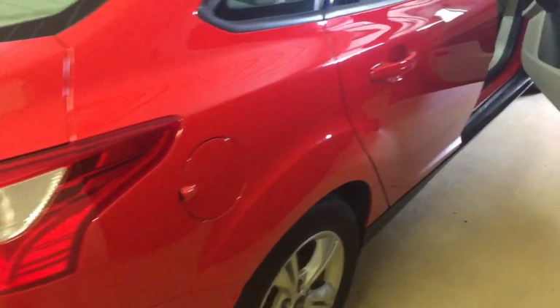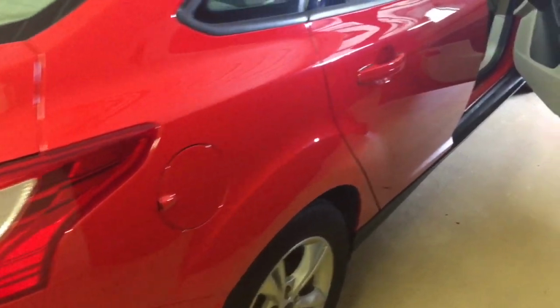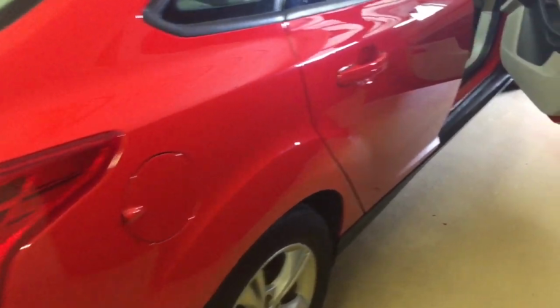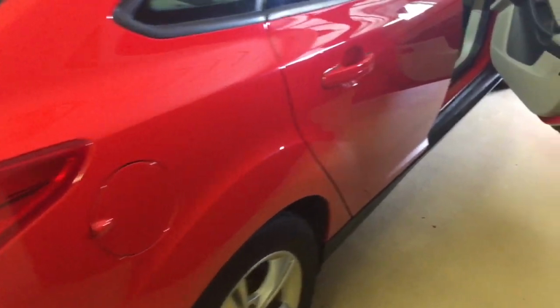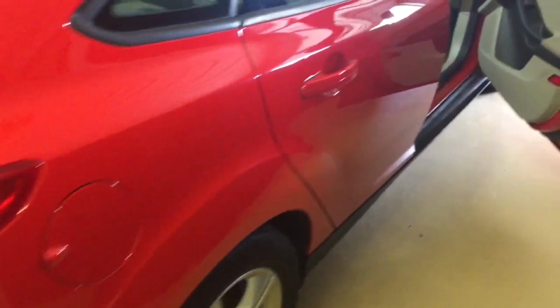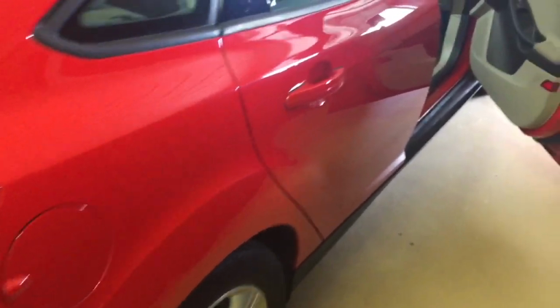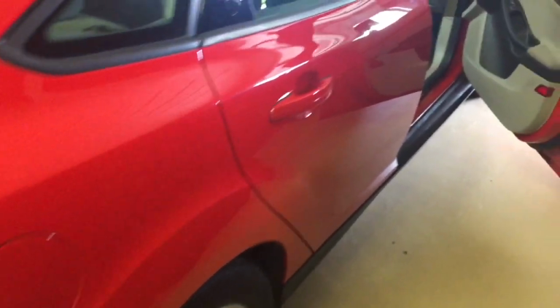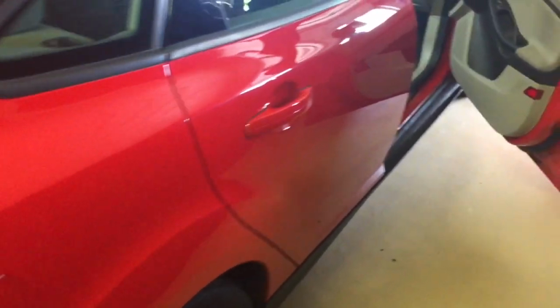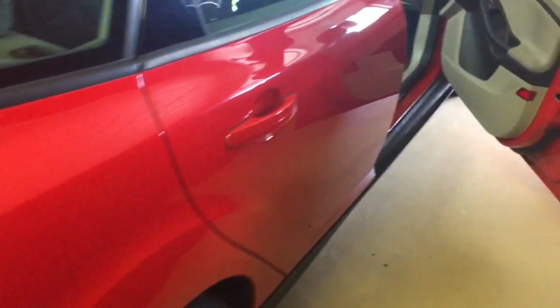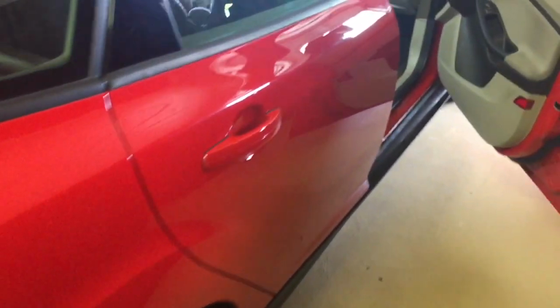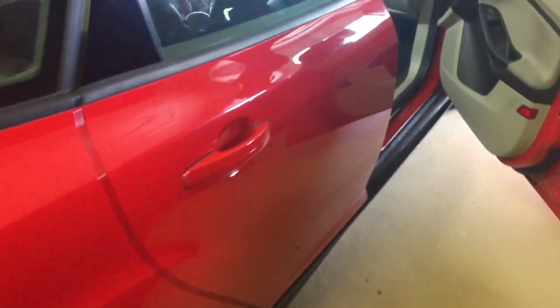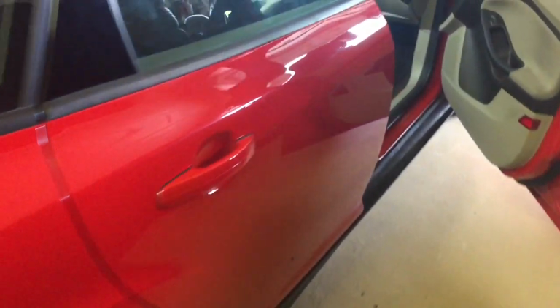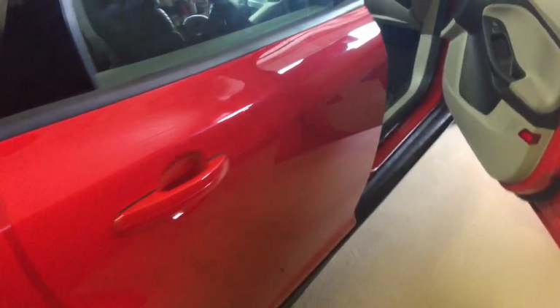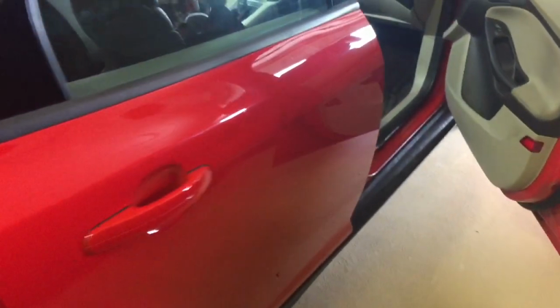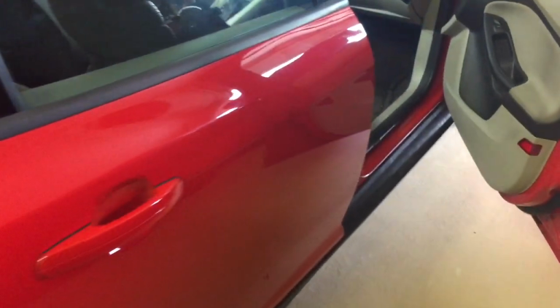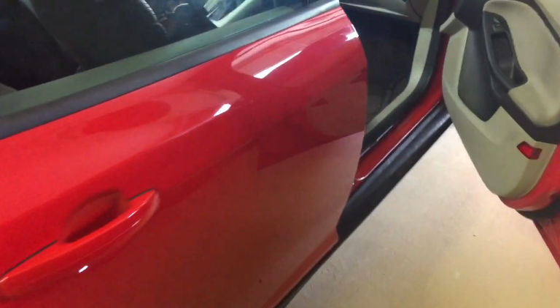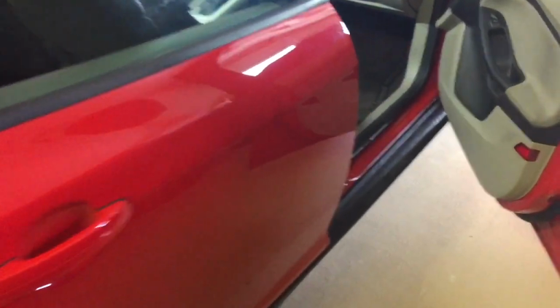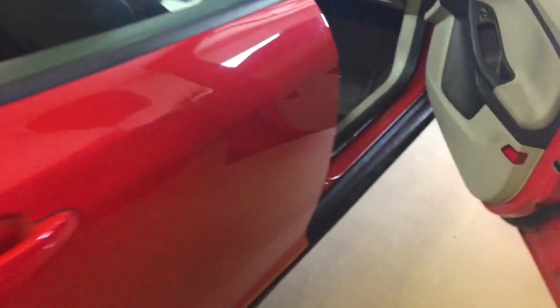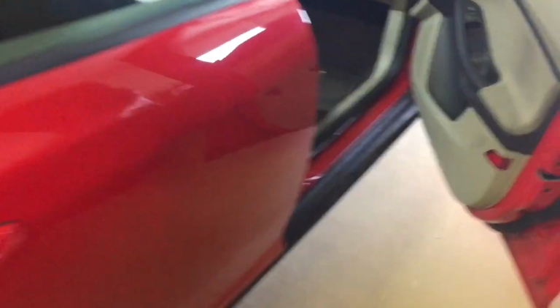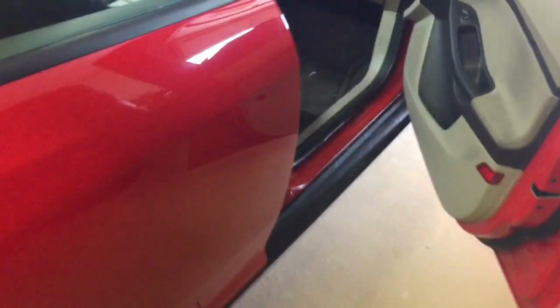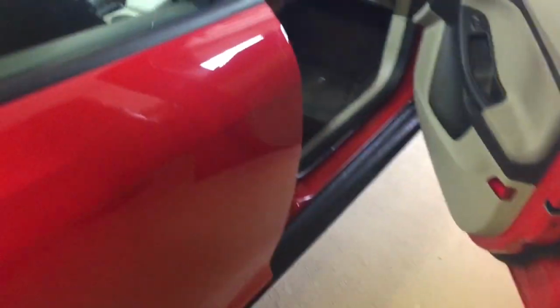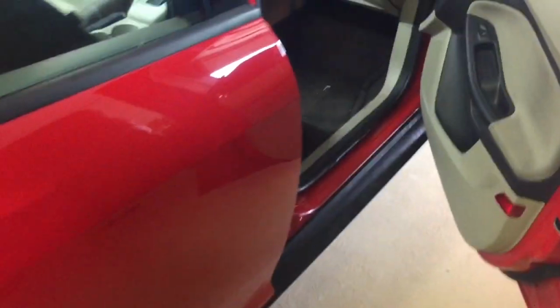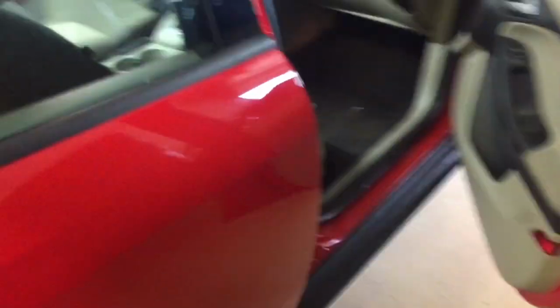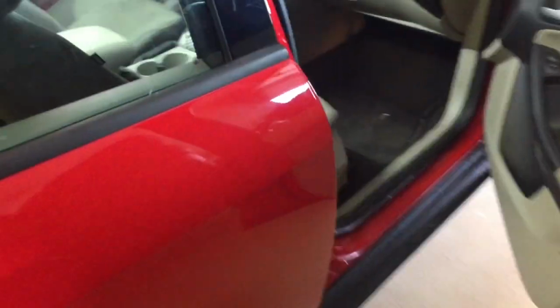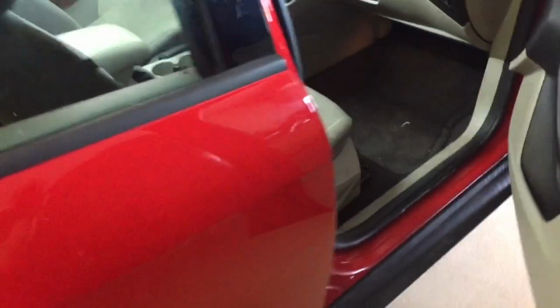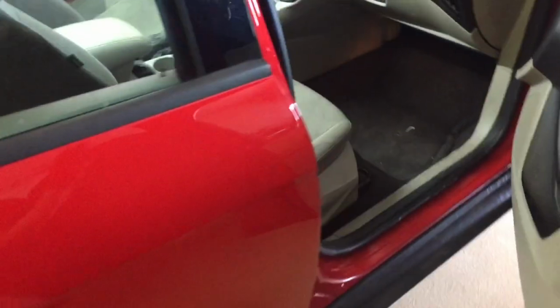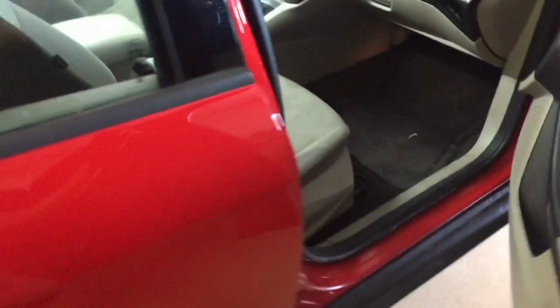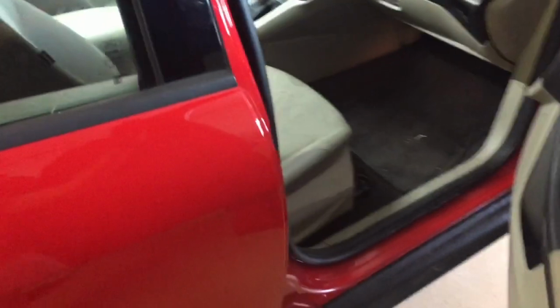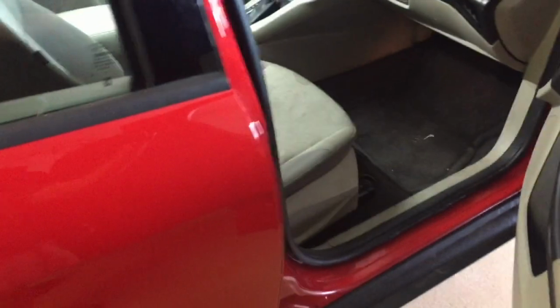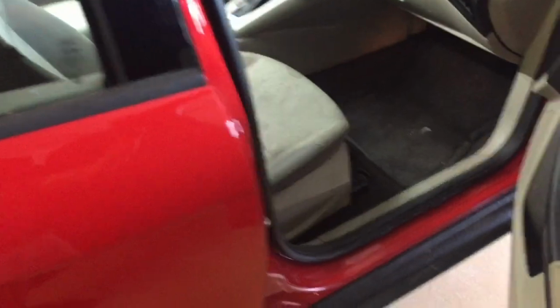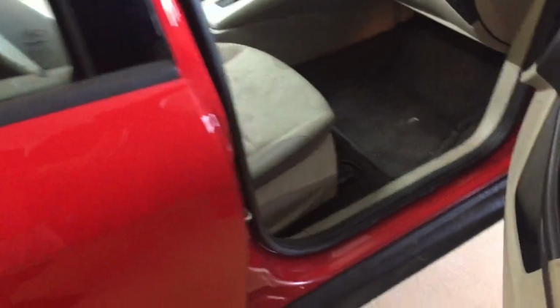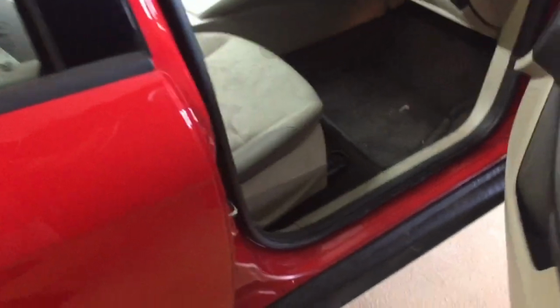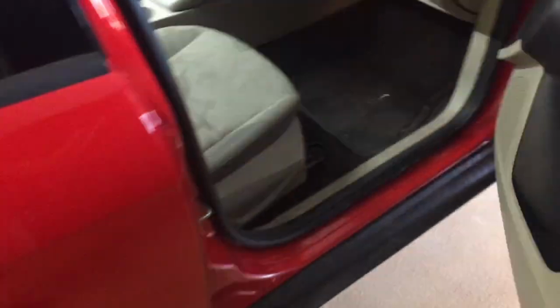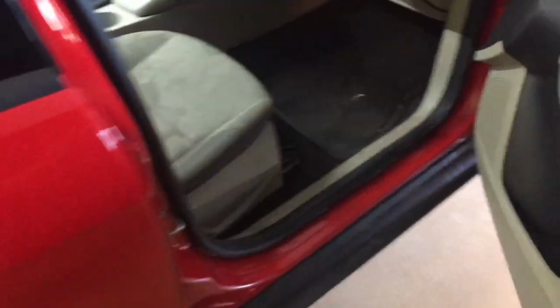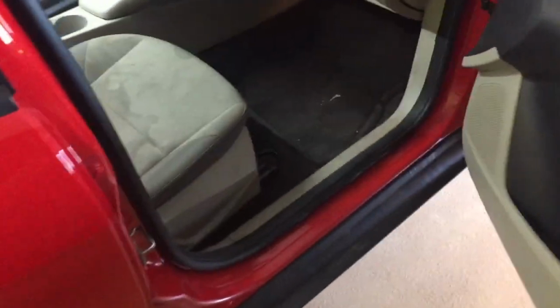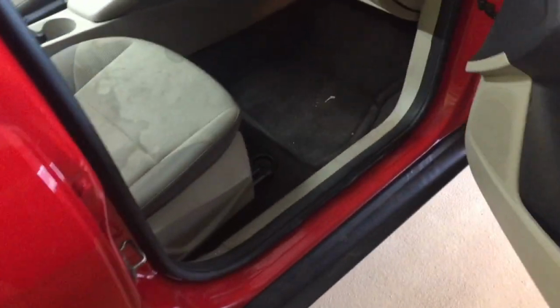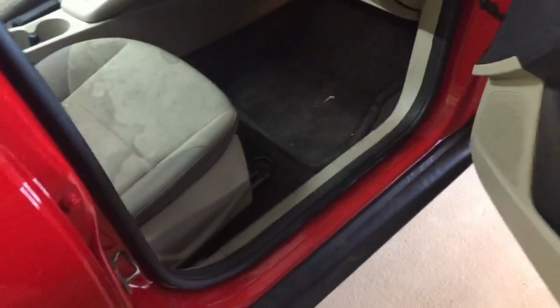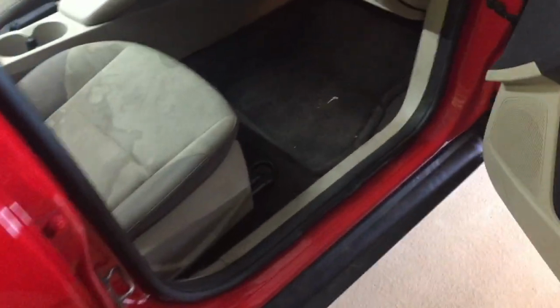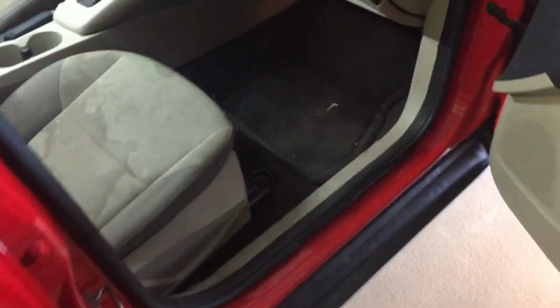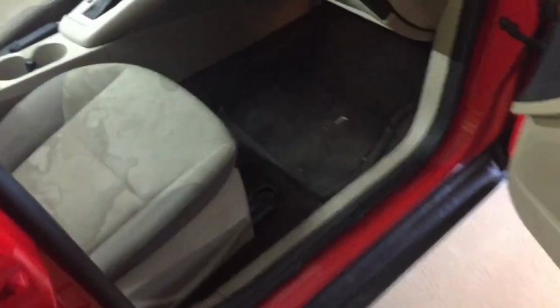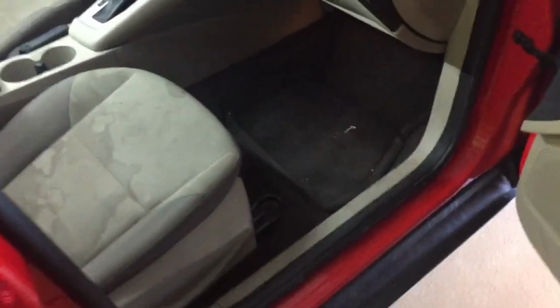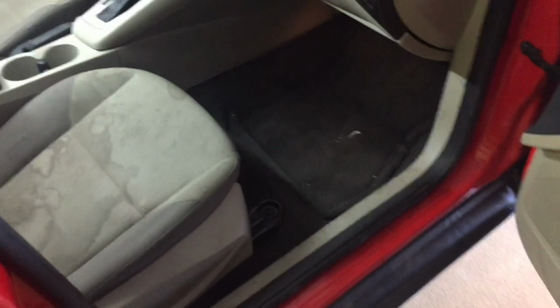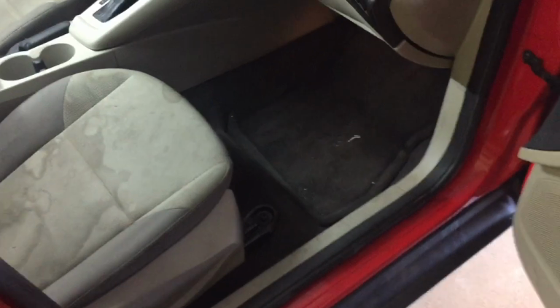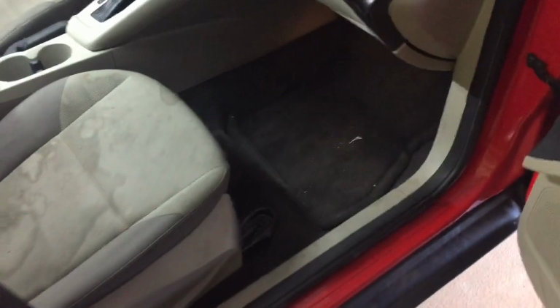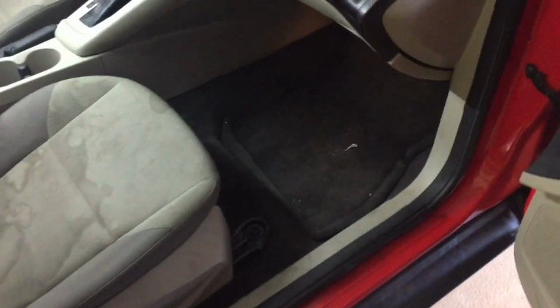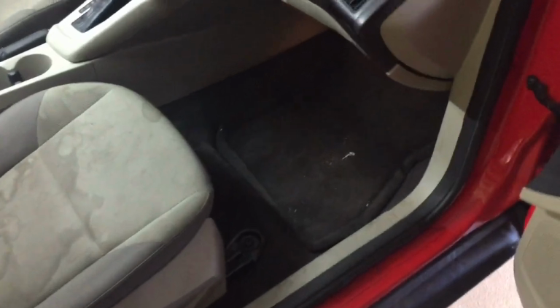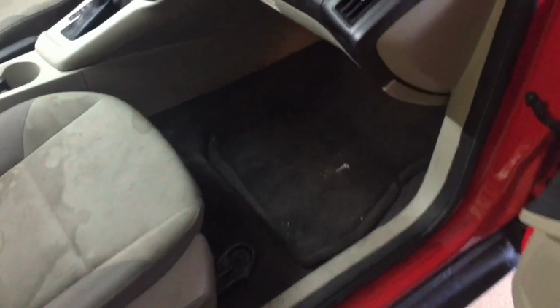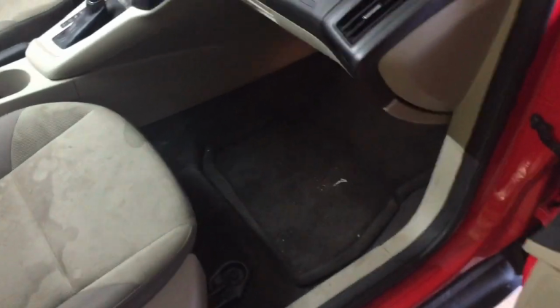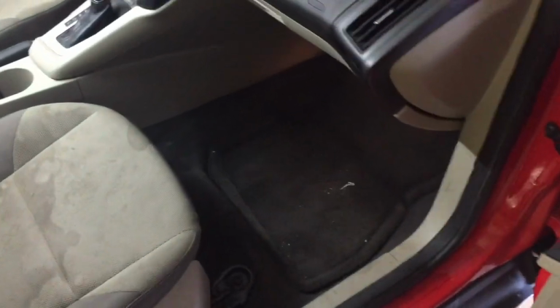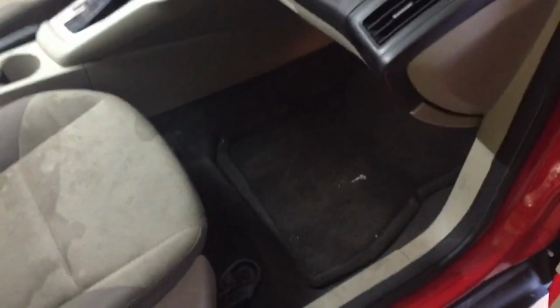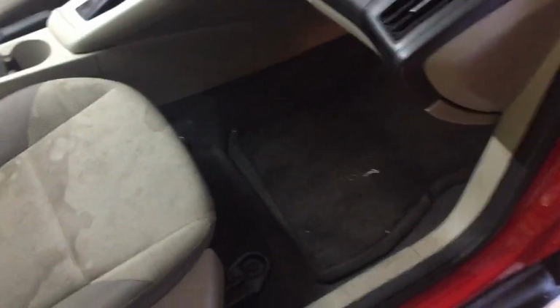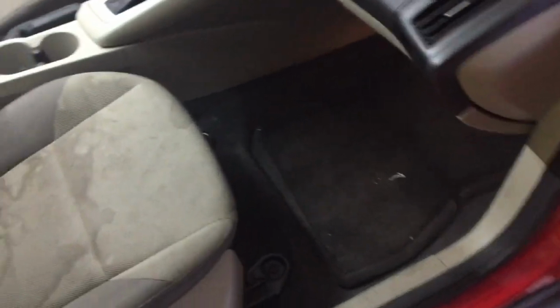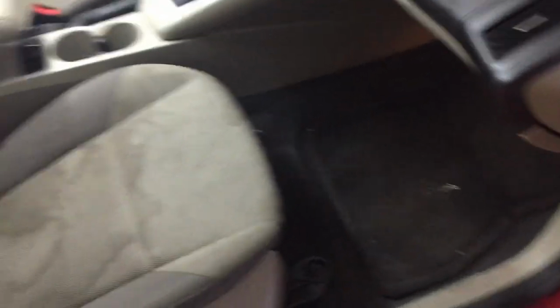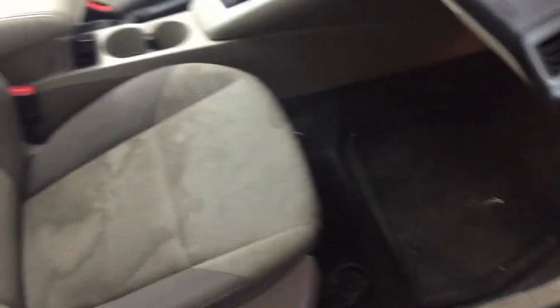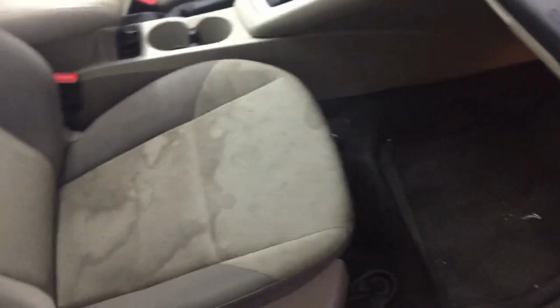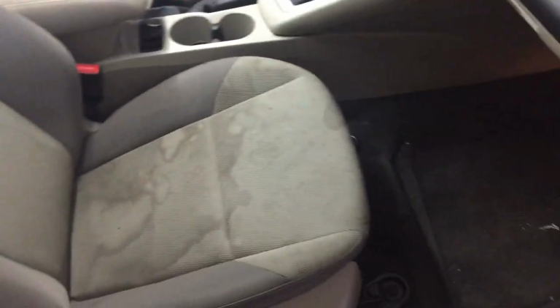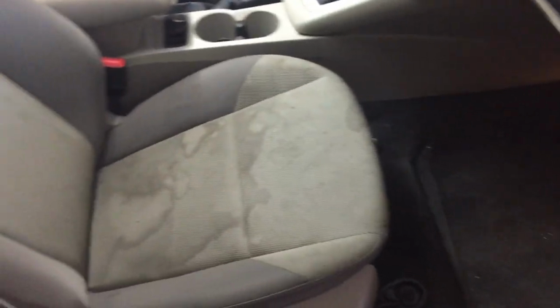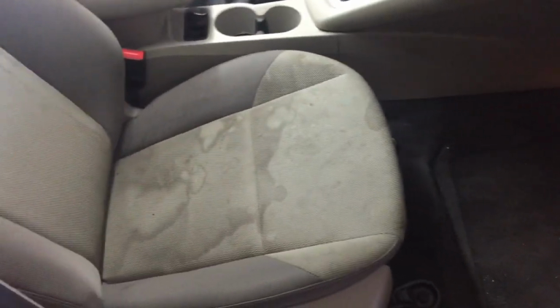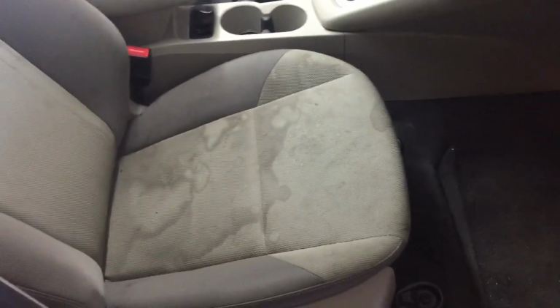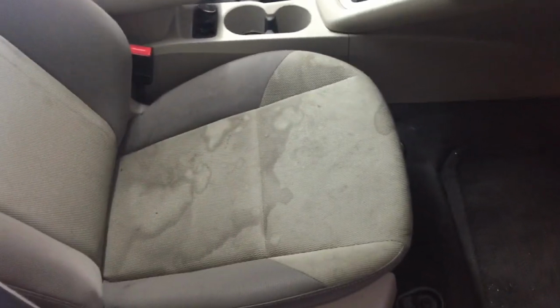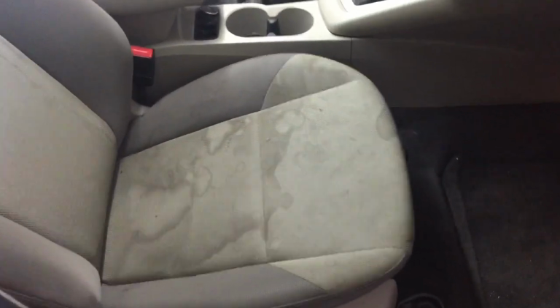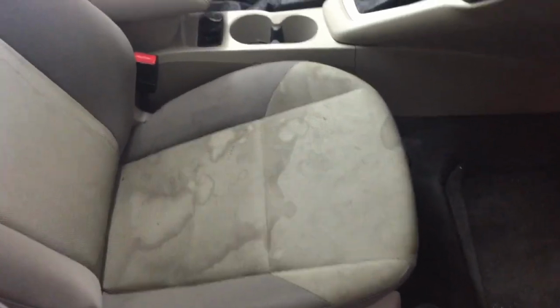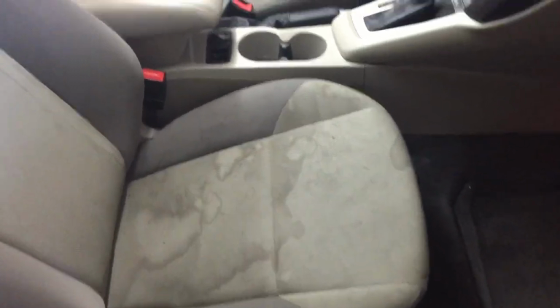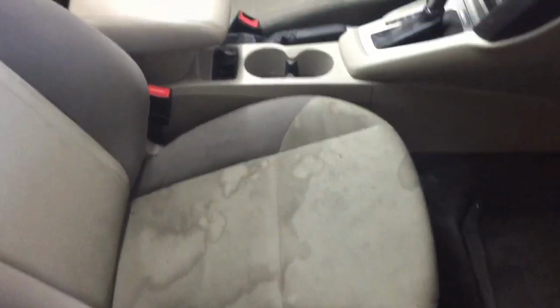Outside of the car, not too bad, but the interior is a polar opposite. So this will be our test subject today for the foamer.